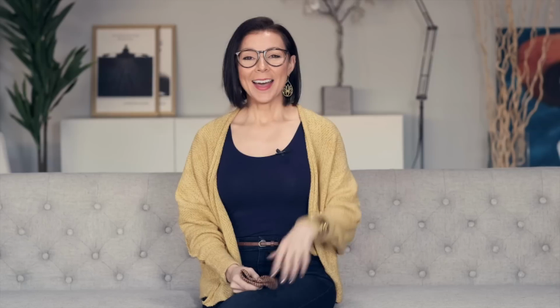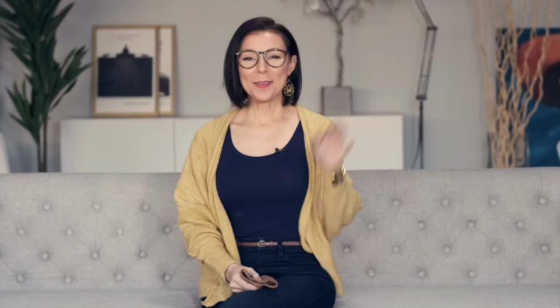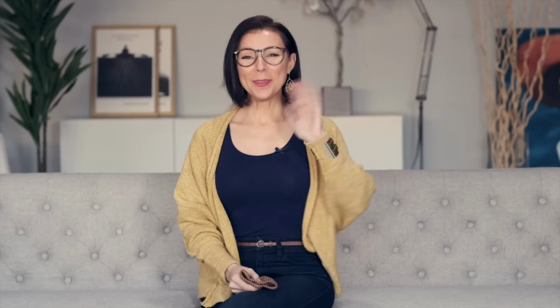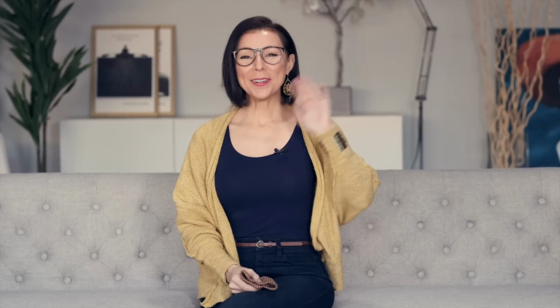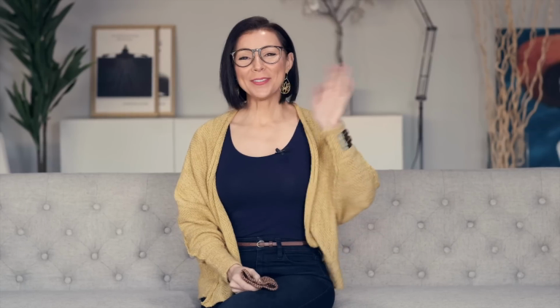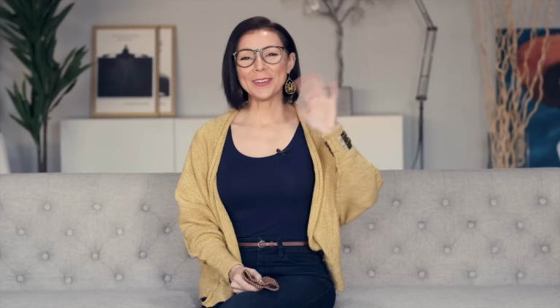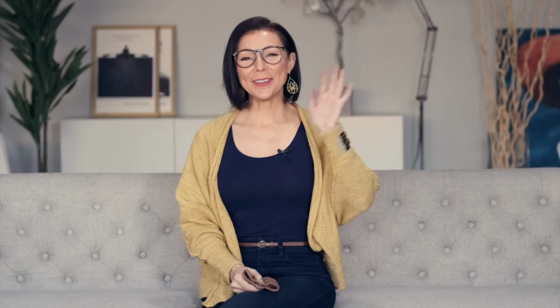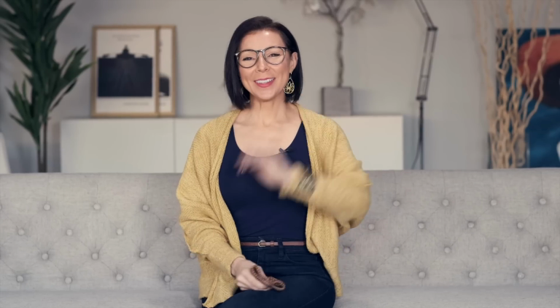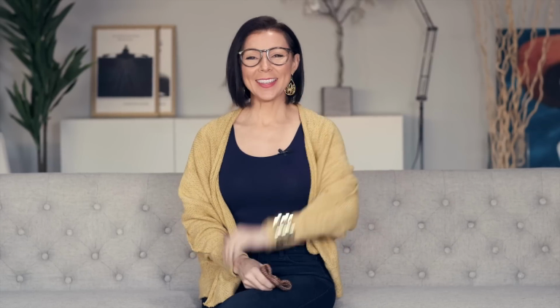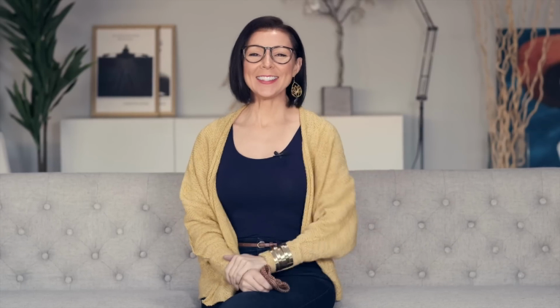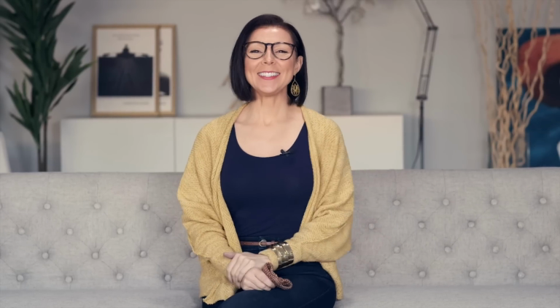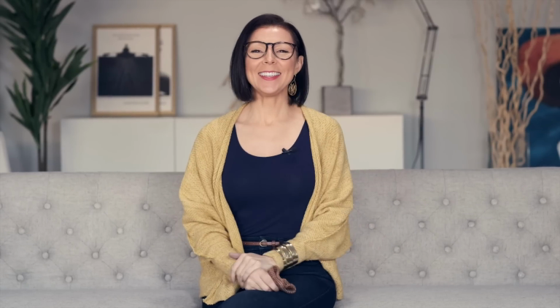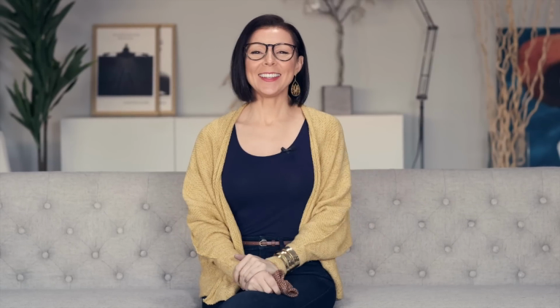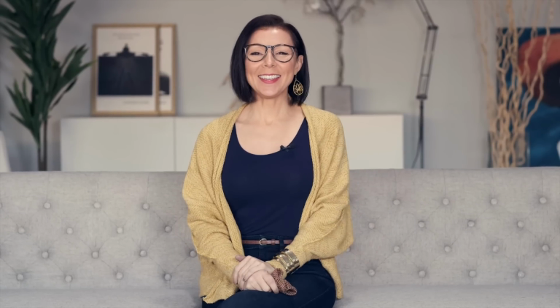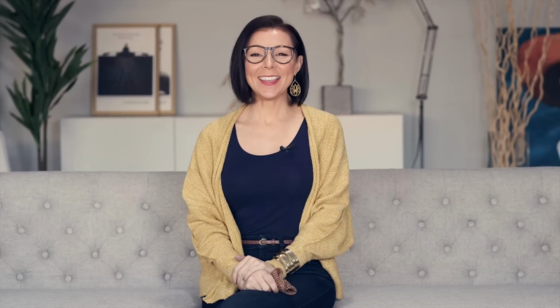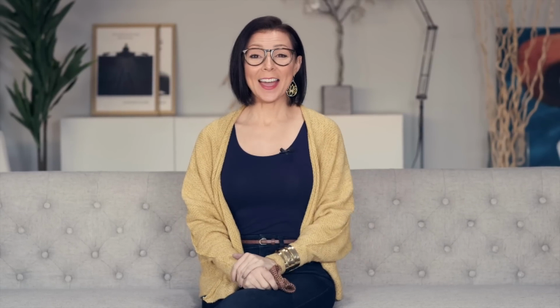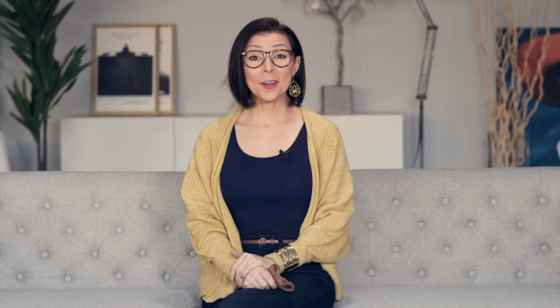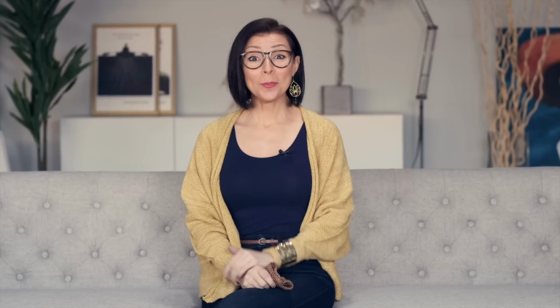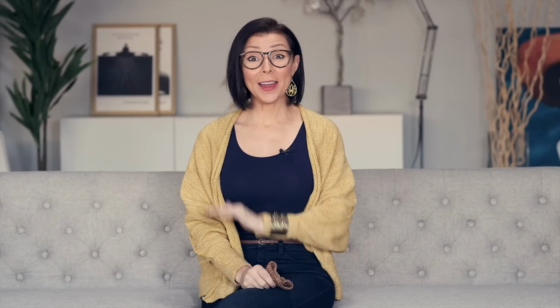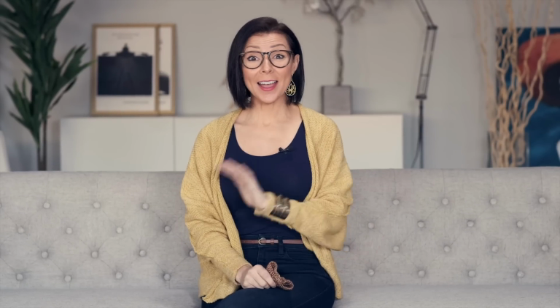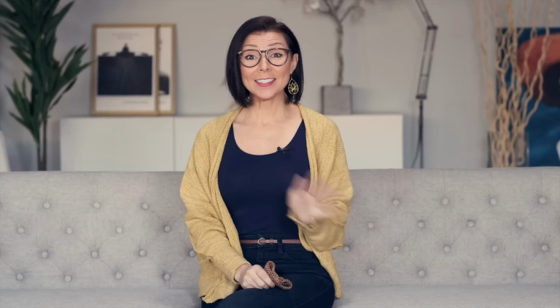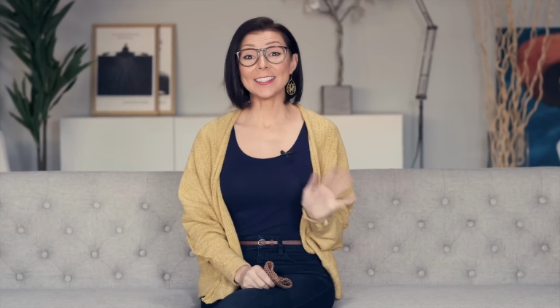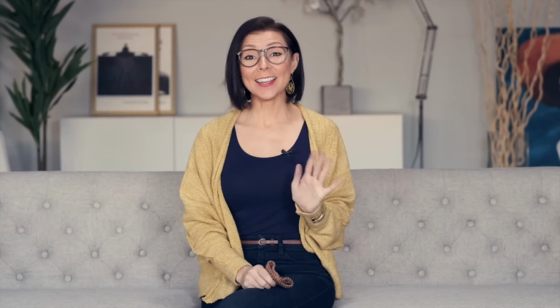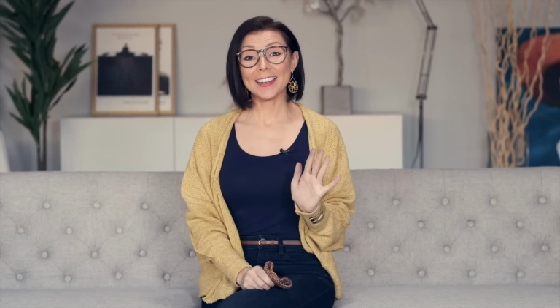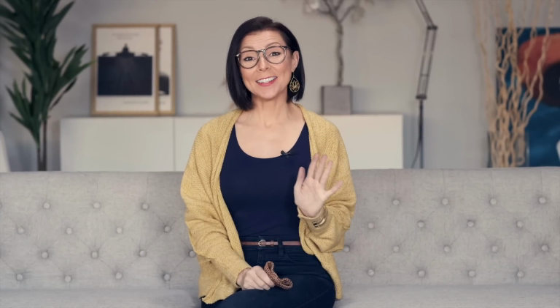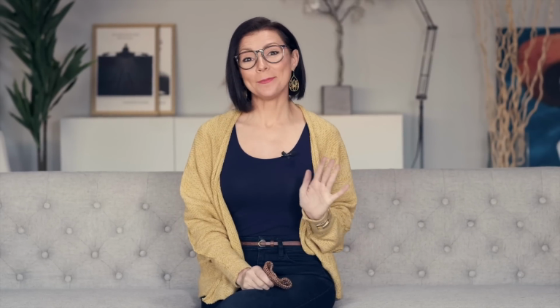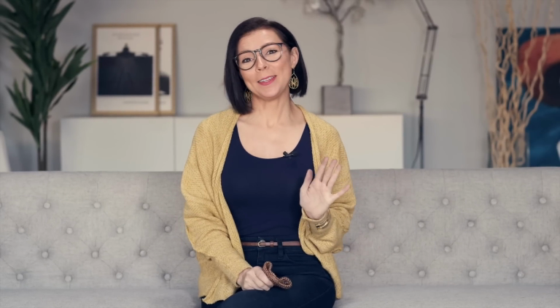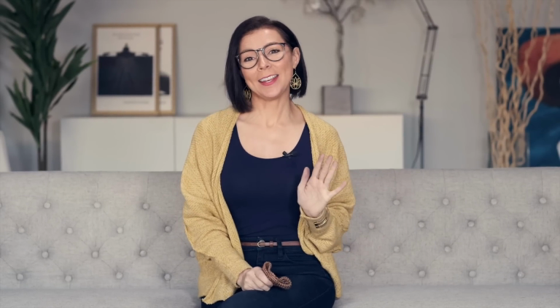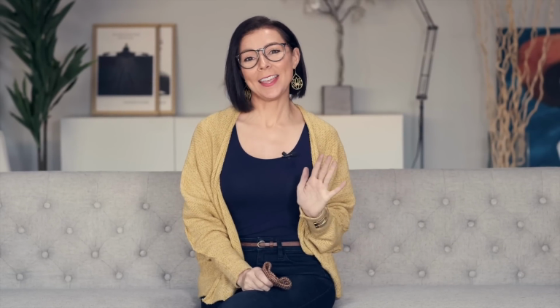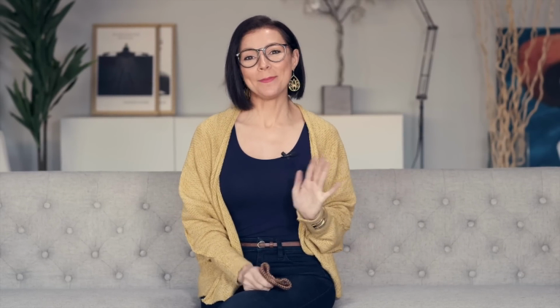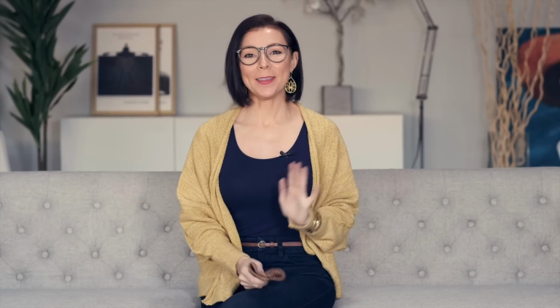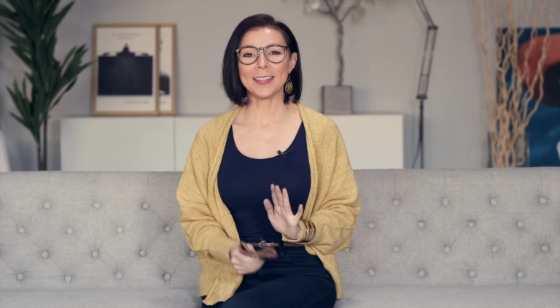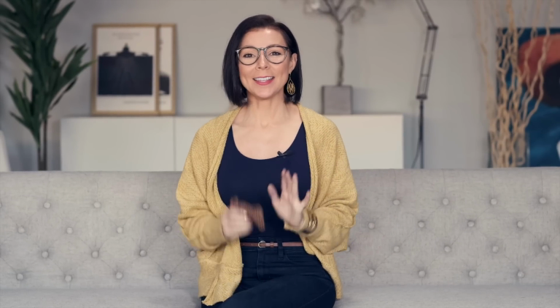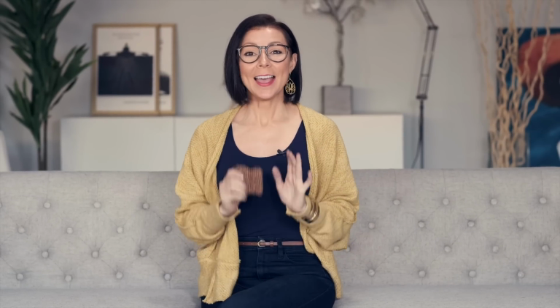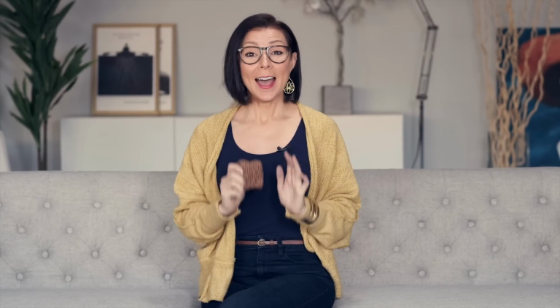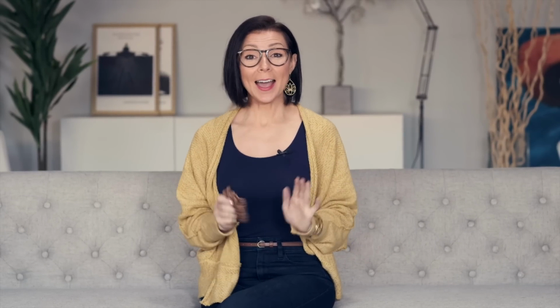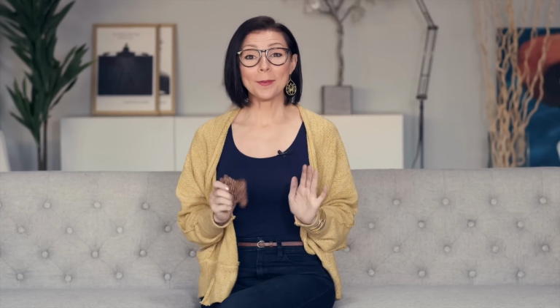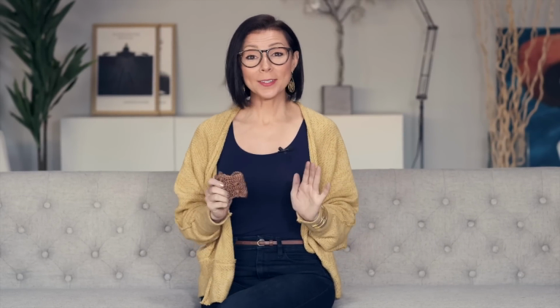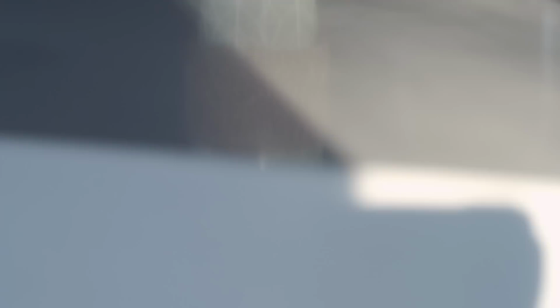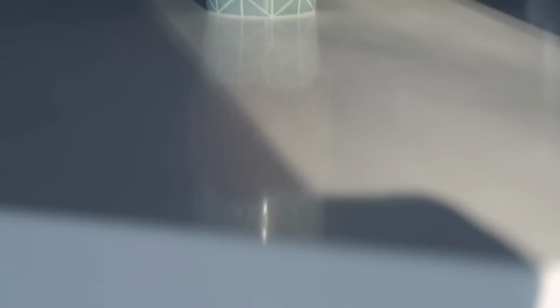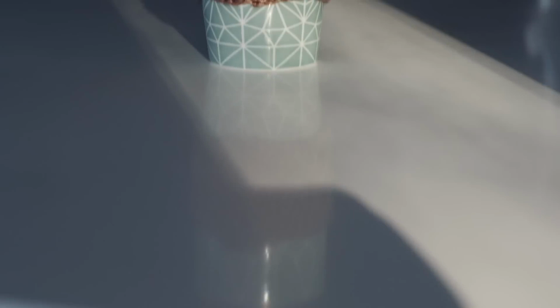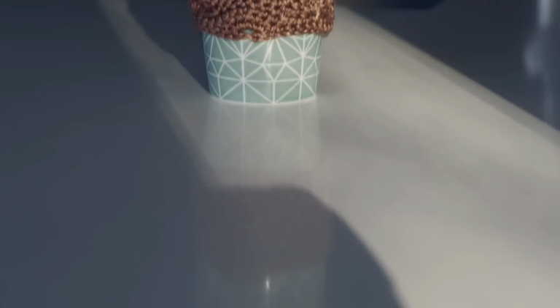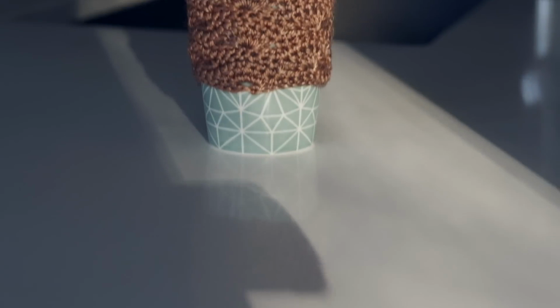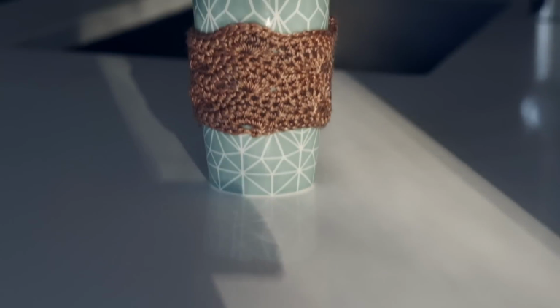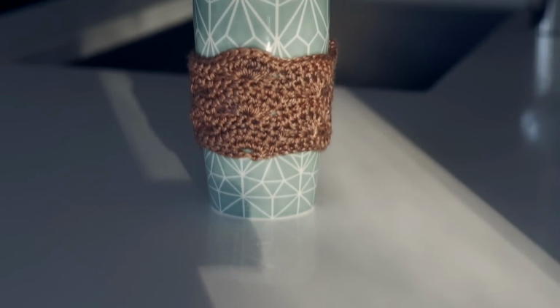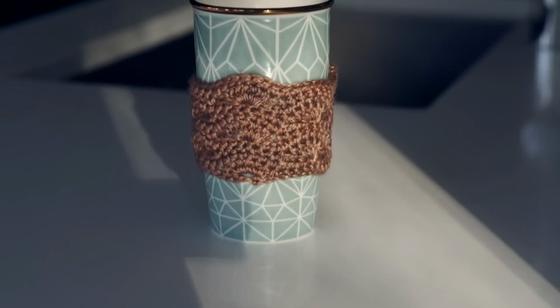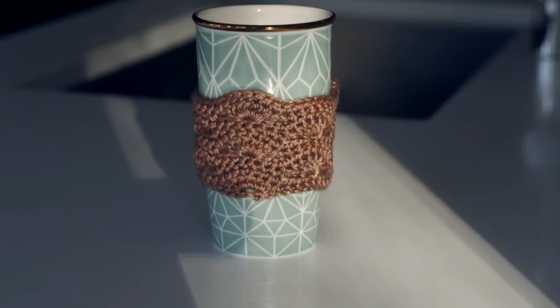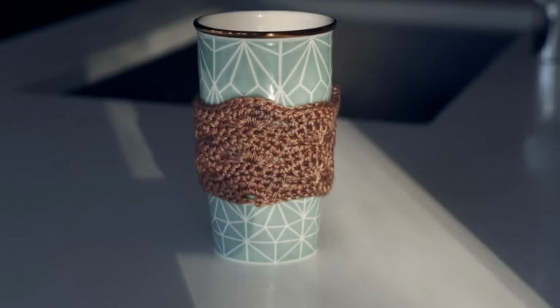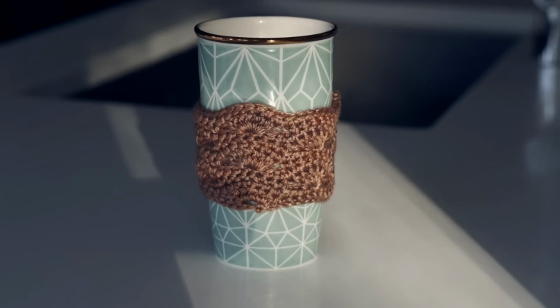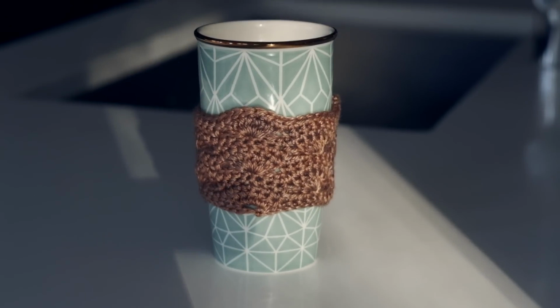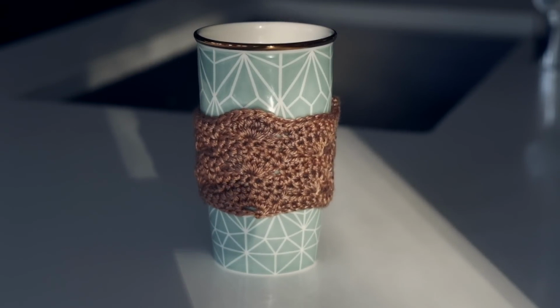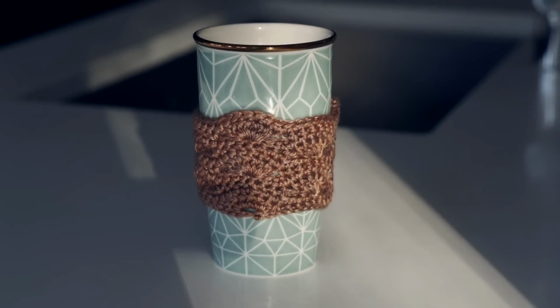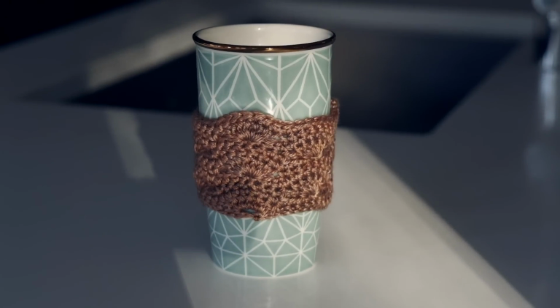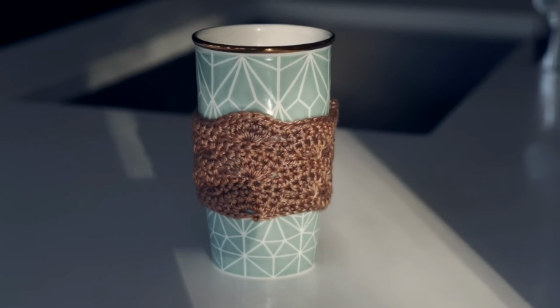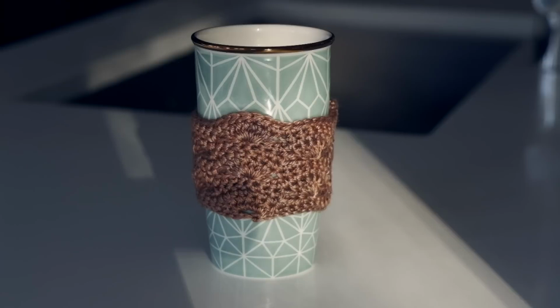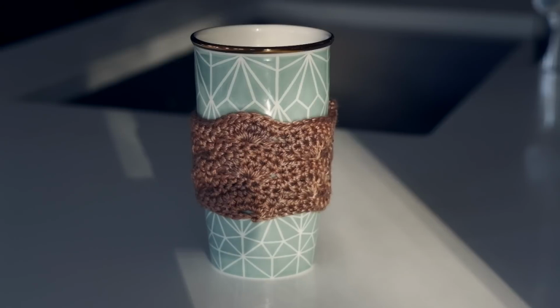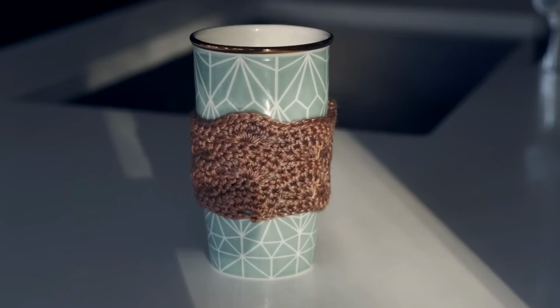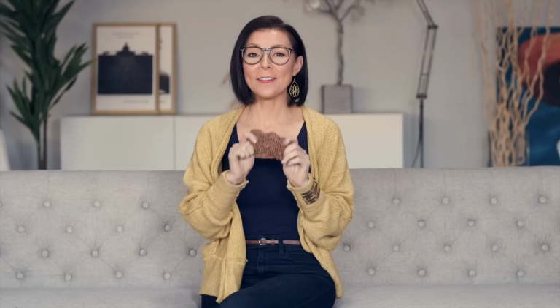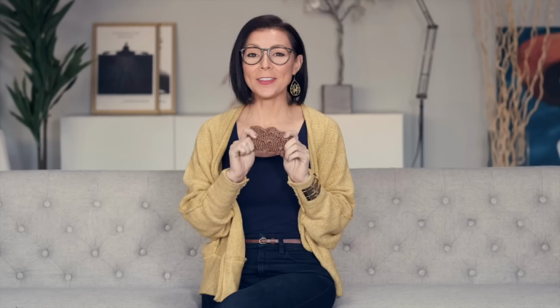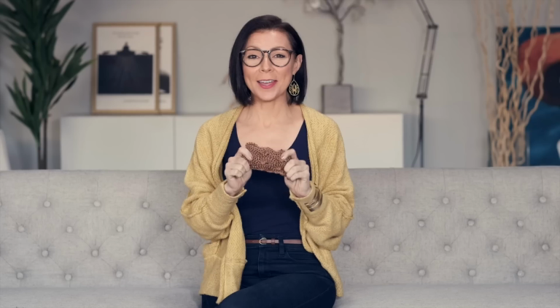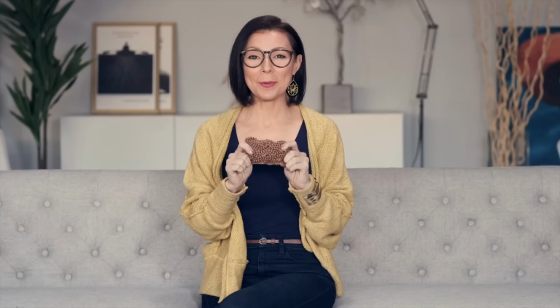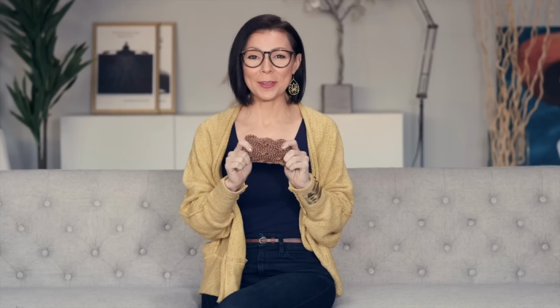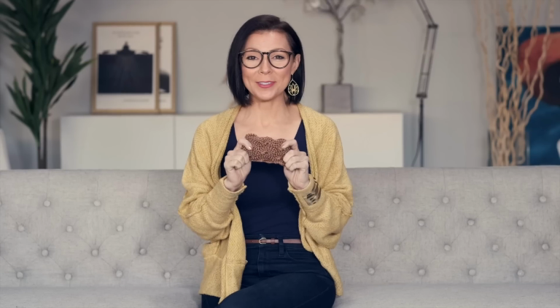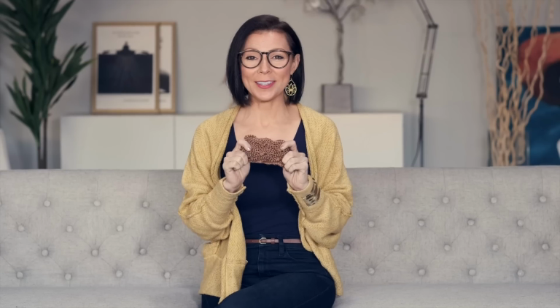Hi beautiful! It's Shandy. I hope you're as excited as me today because I'm going to show you how to make this adorable little crocheted coffee cup cozy.